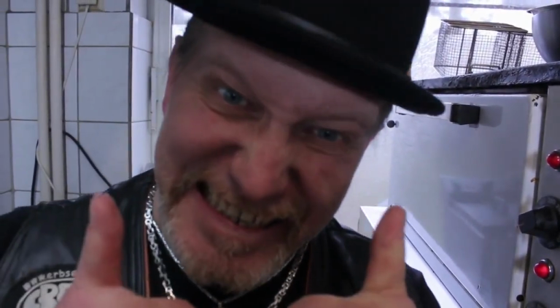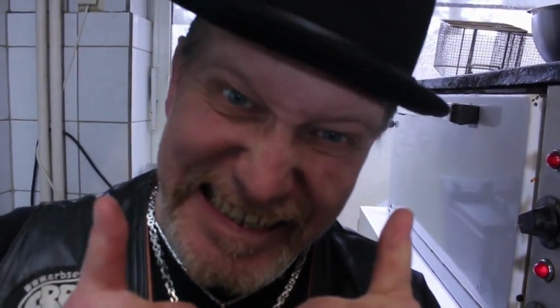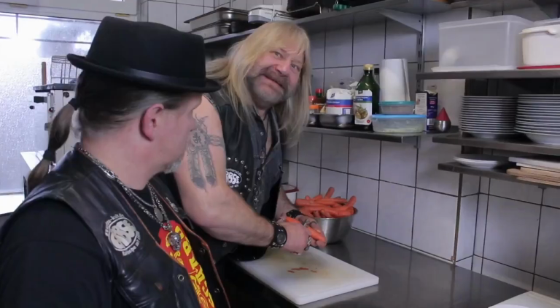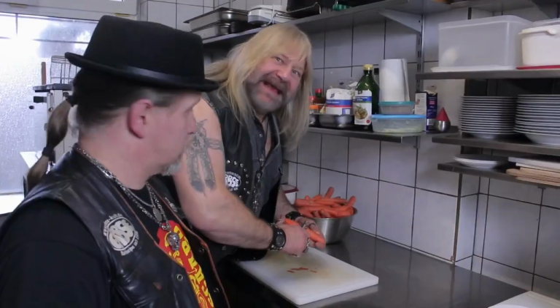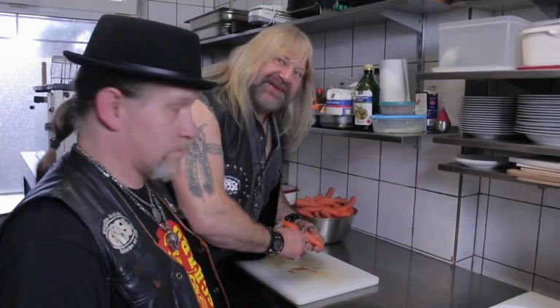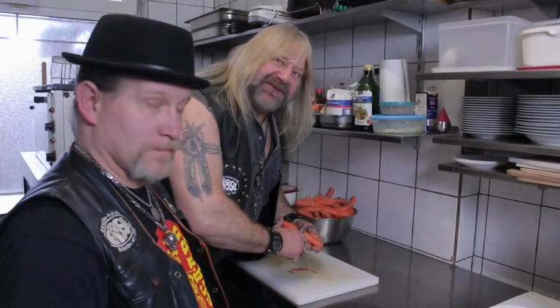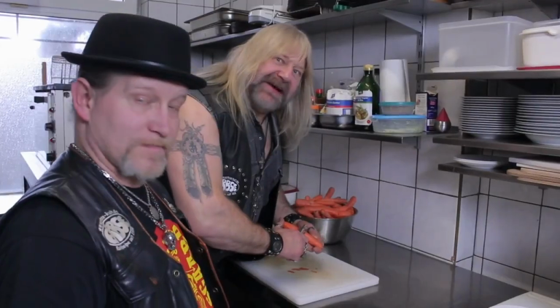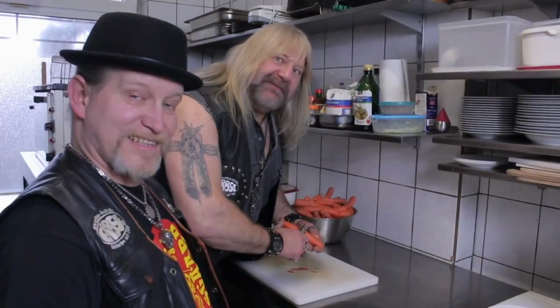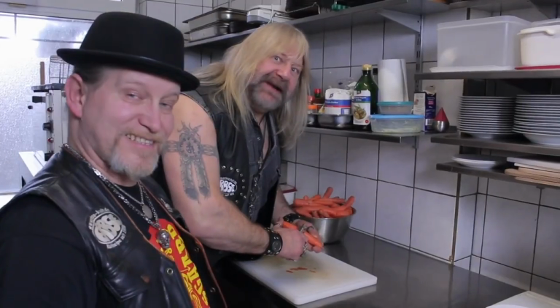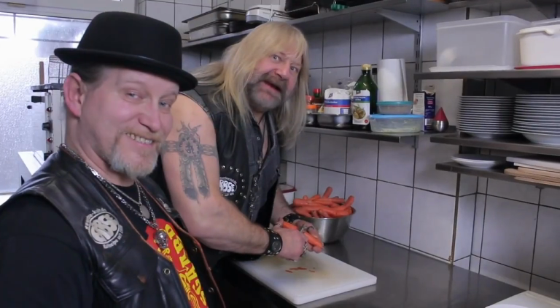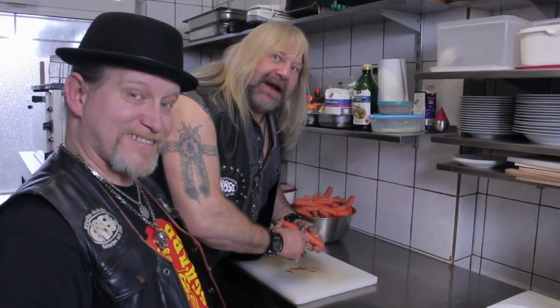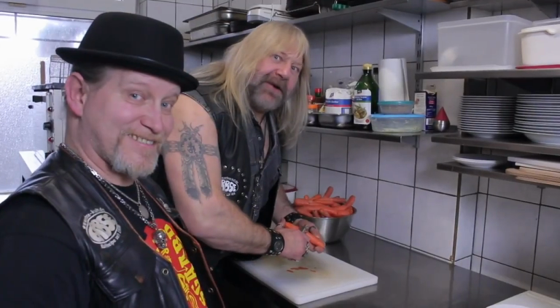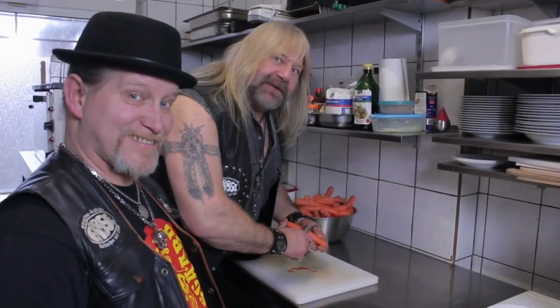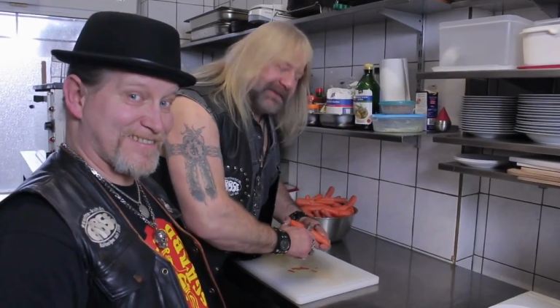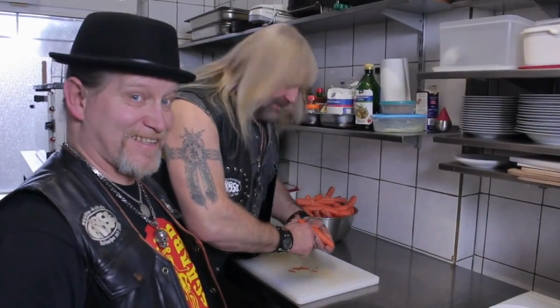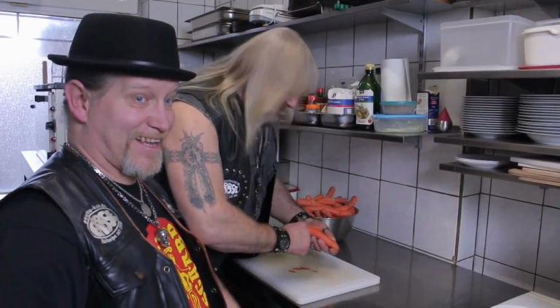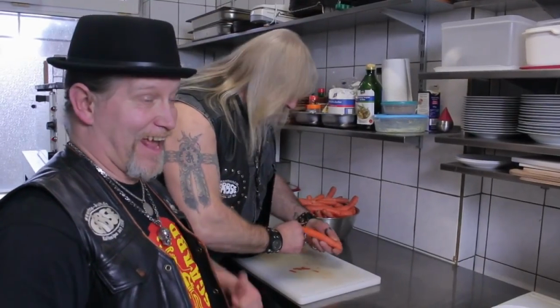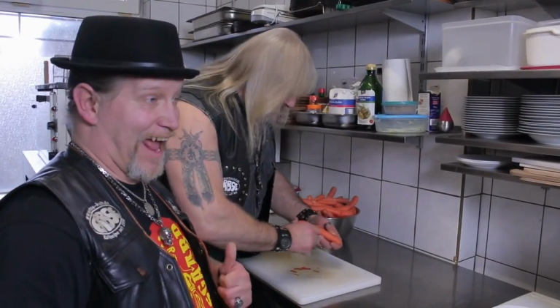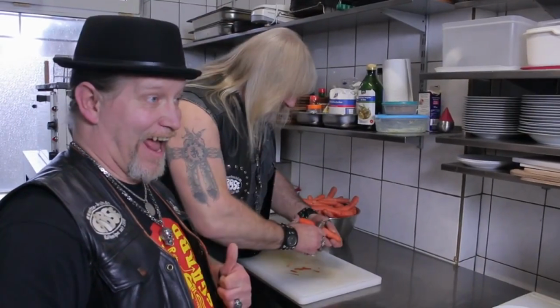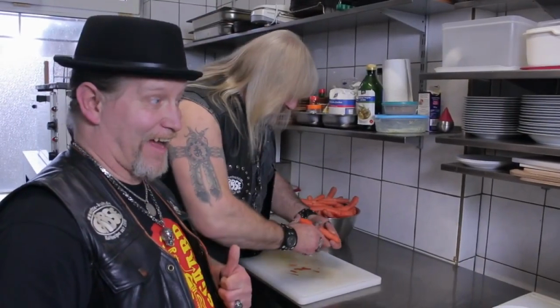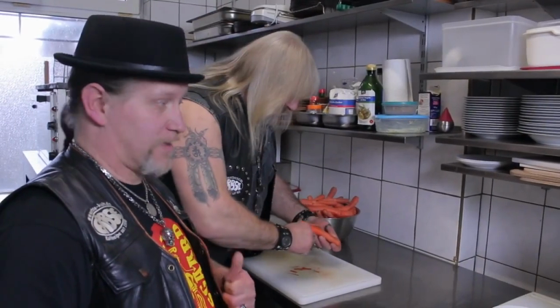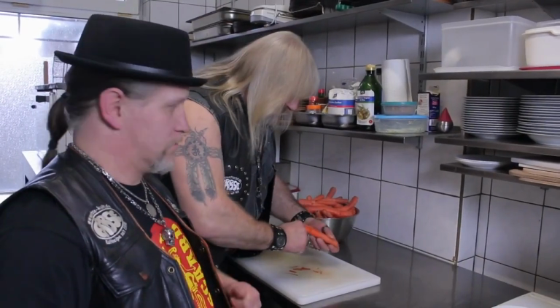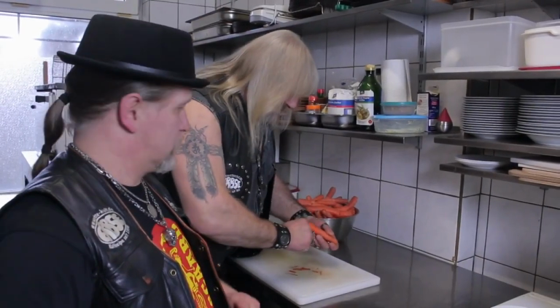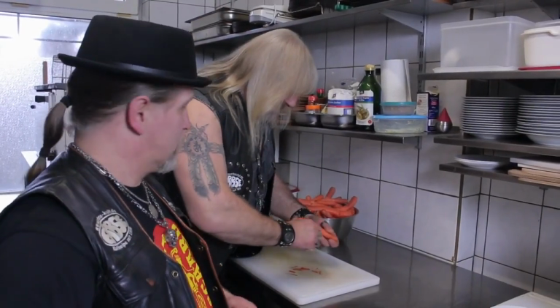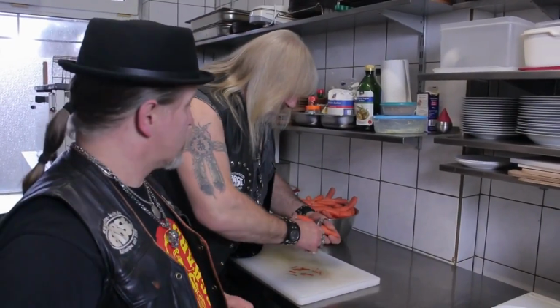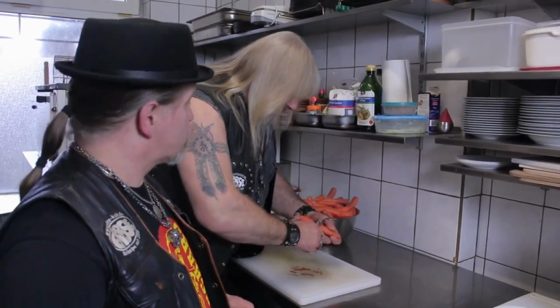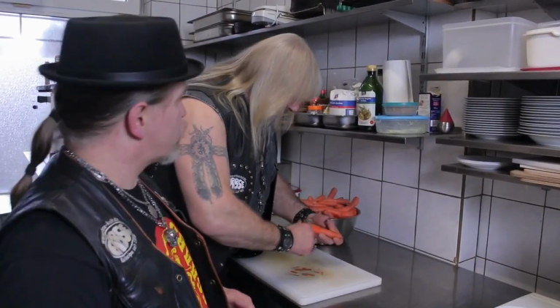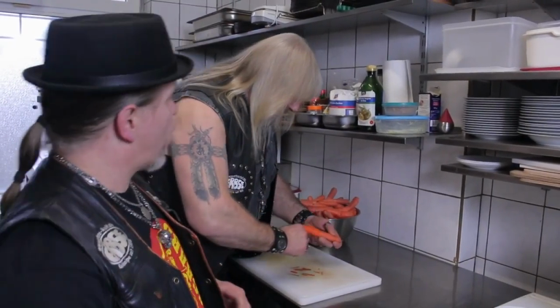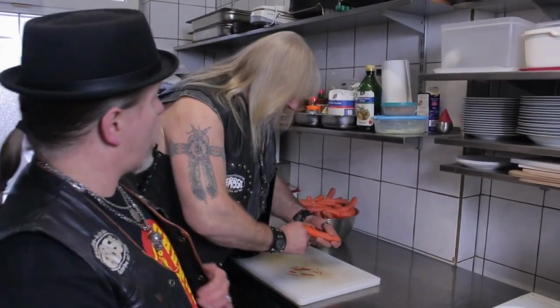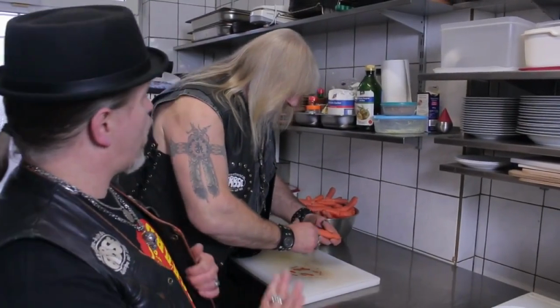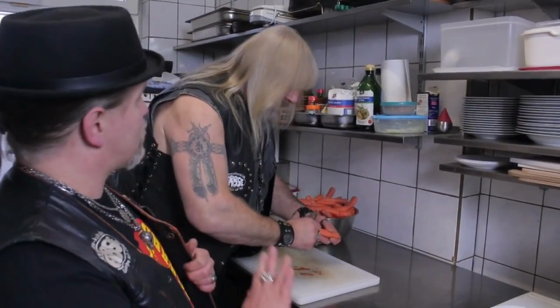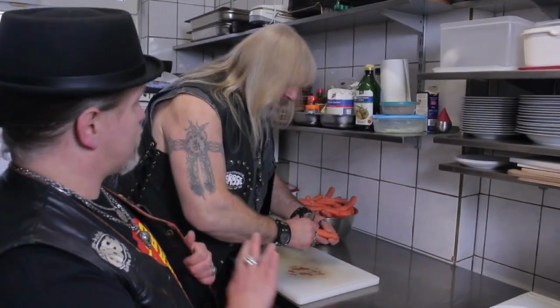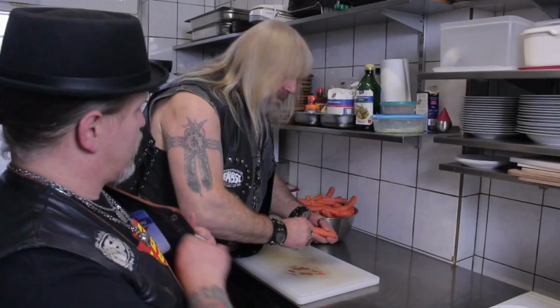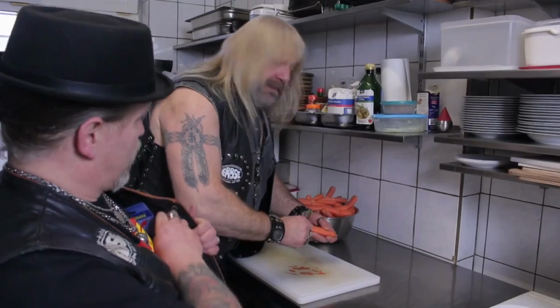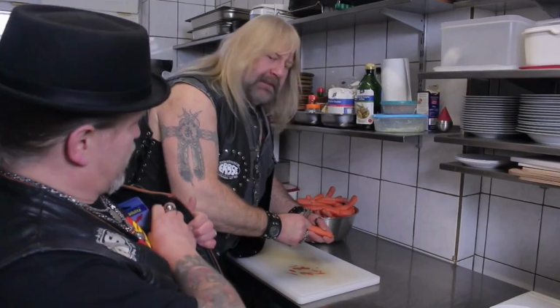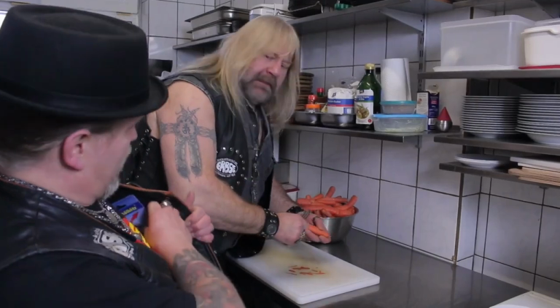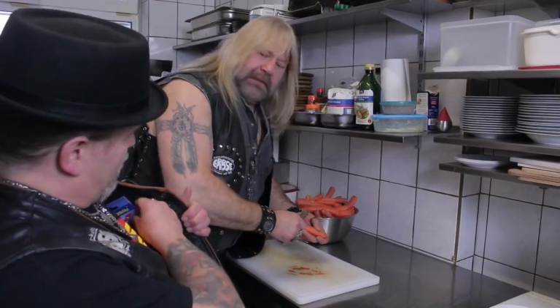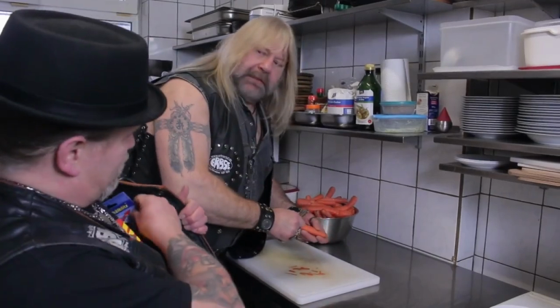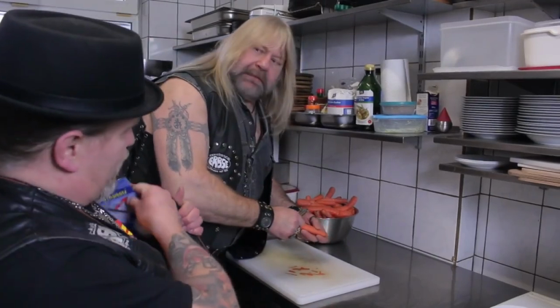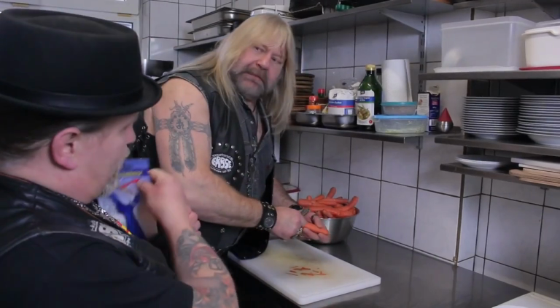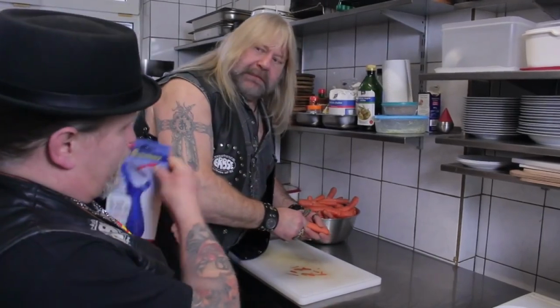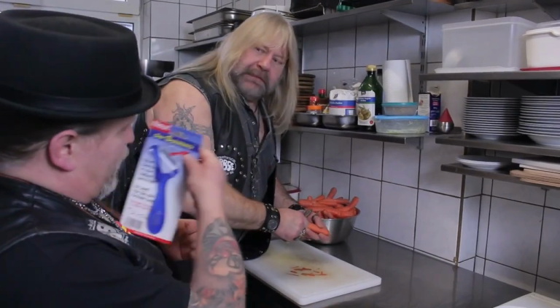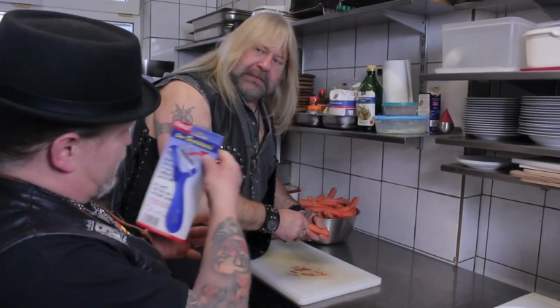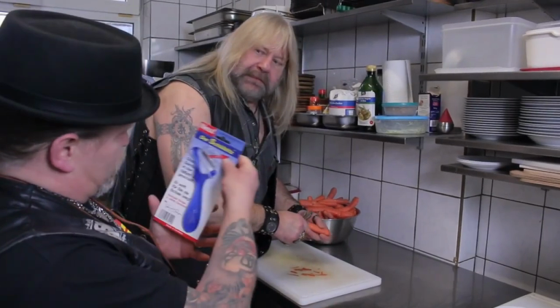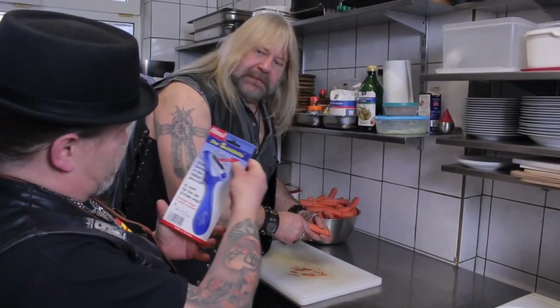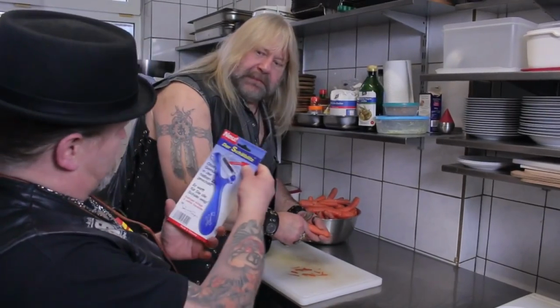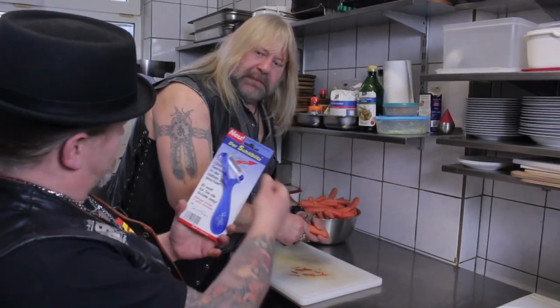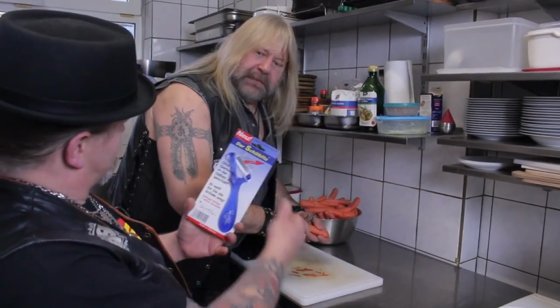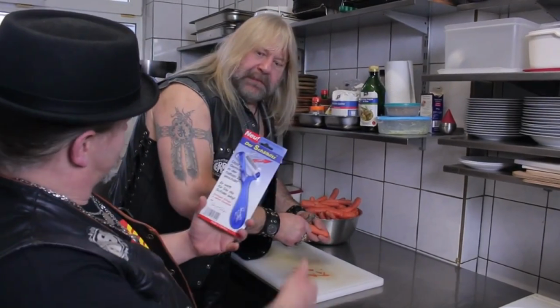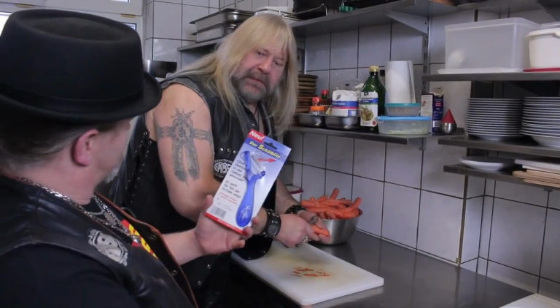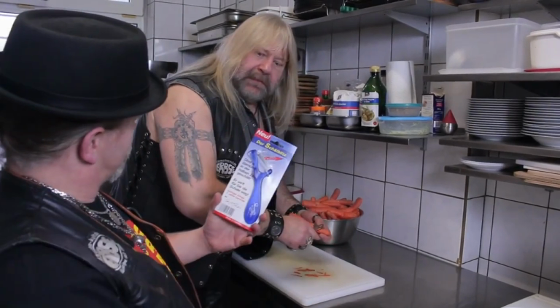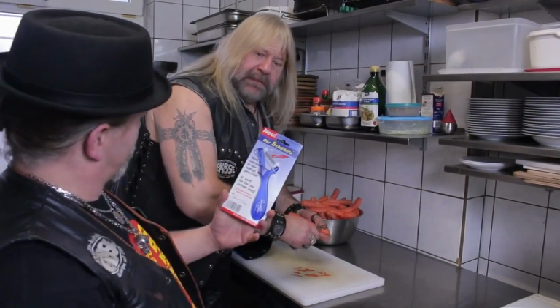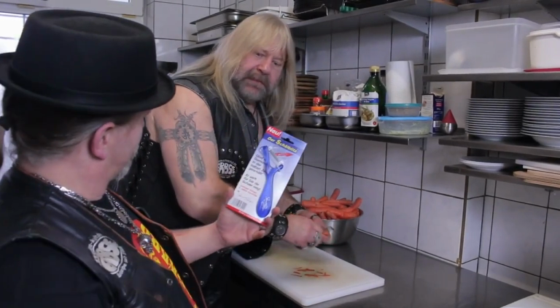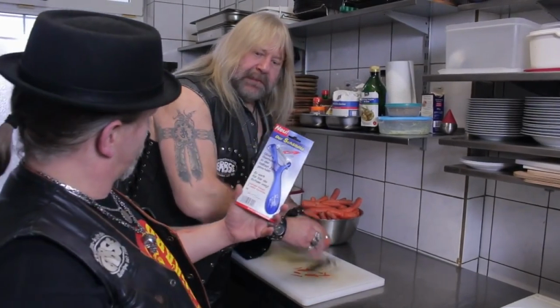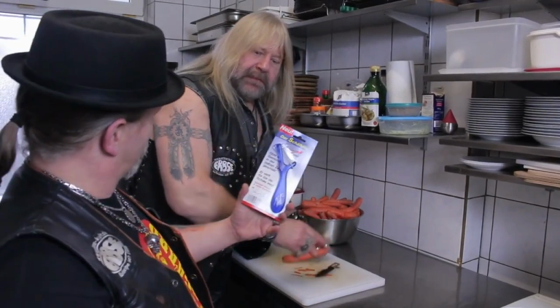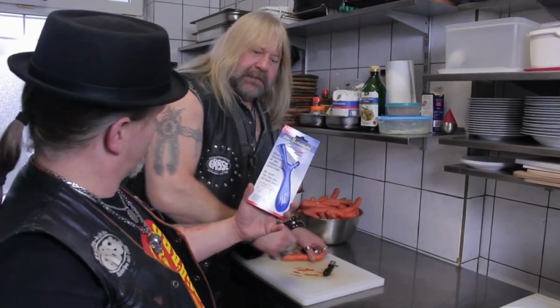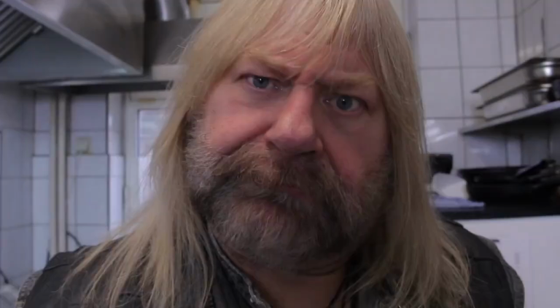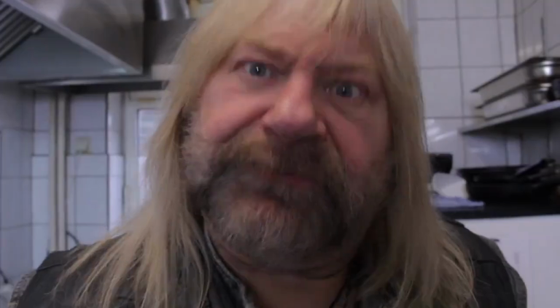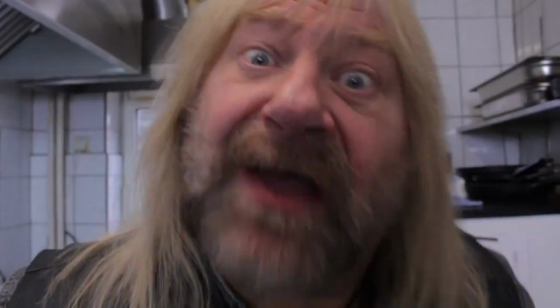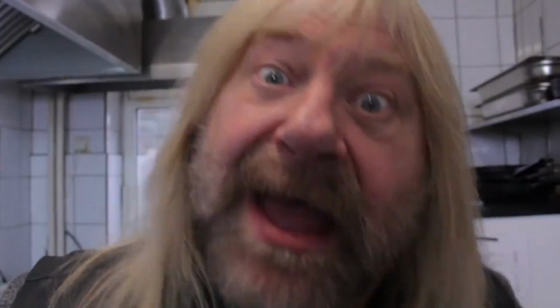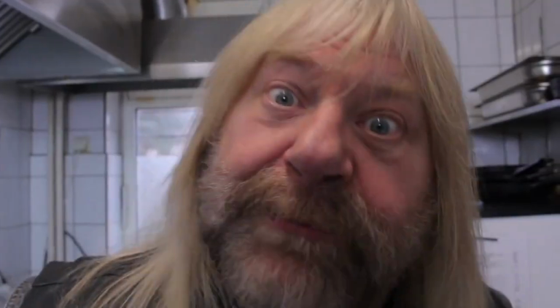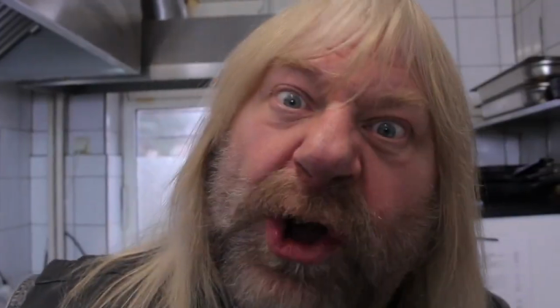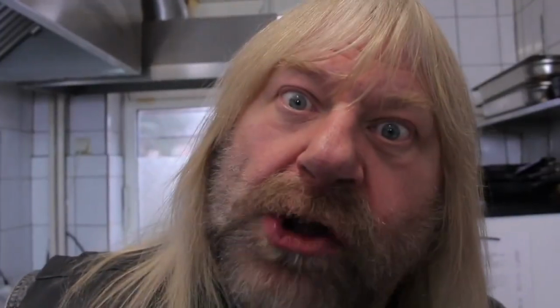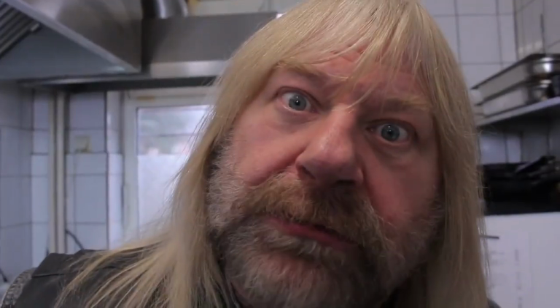Jetzt schälen wir die Karotten! Stopp! Ich hab da mal was! Werbung!